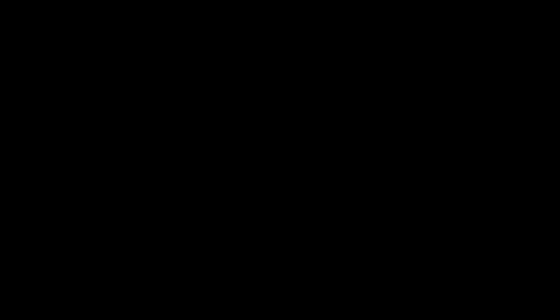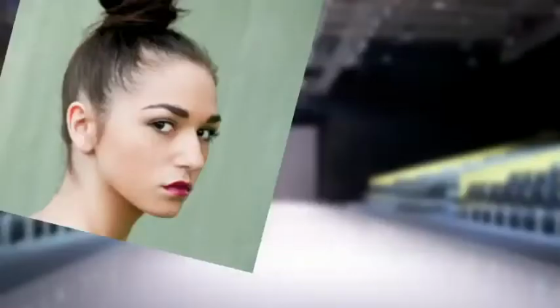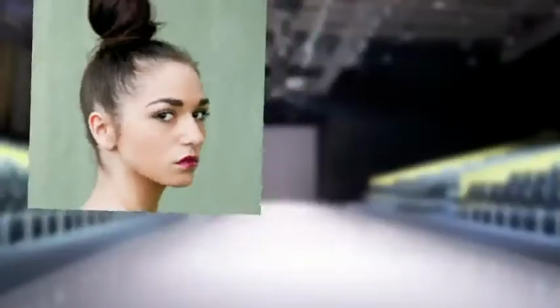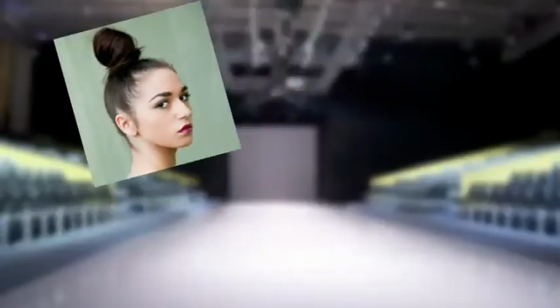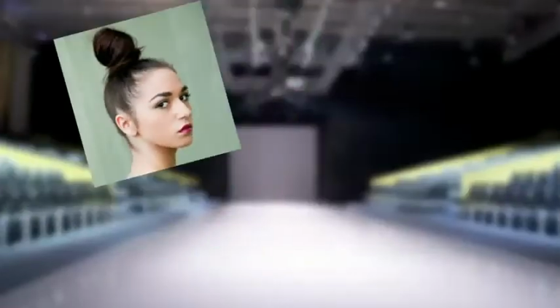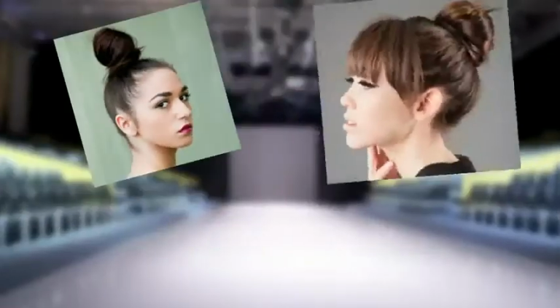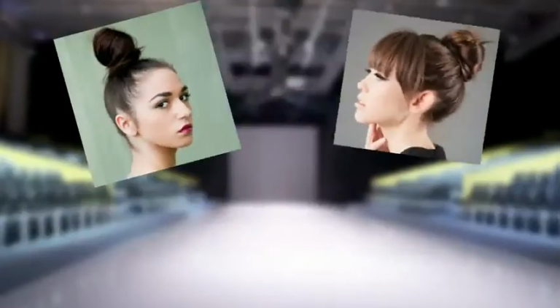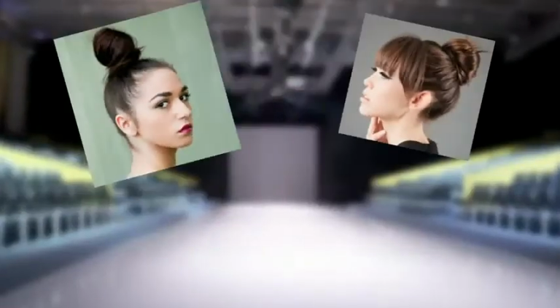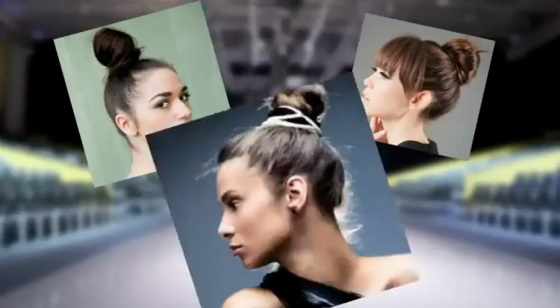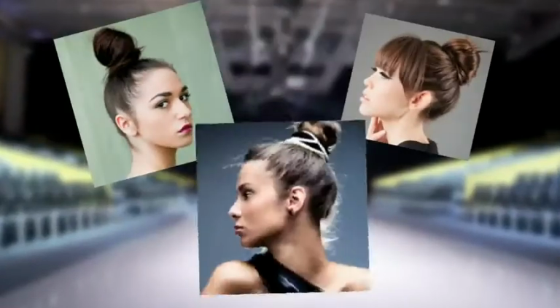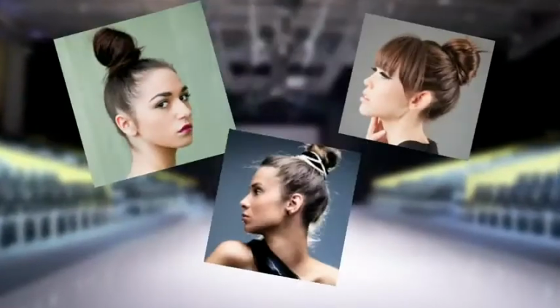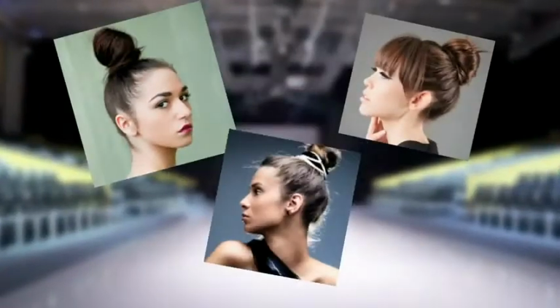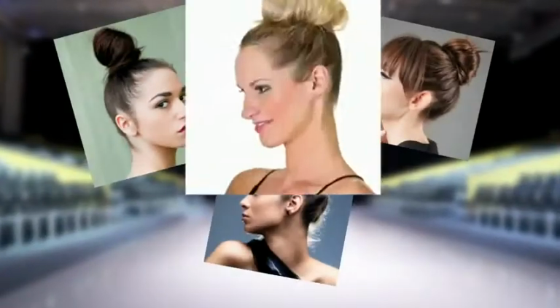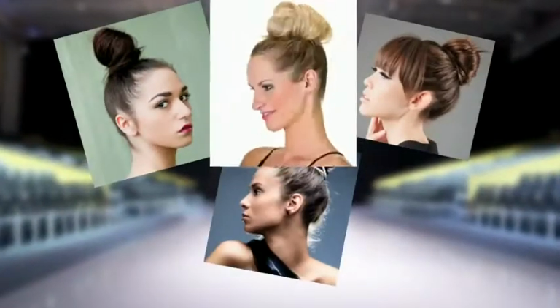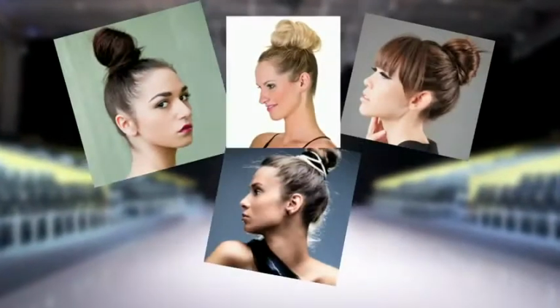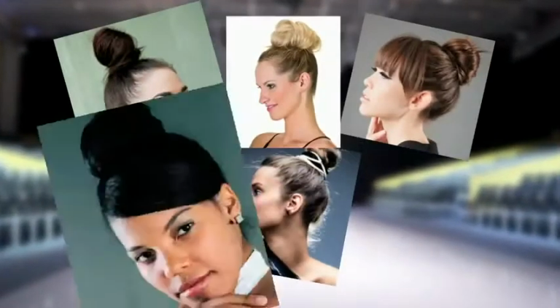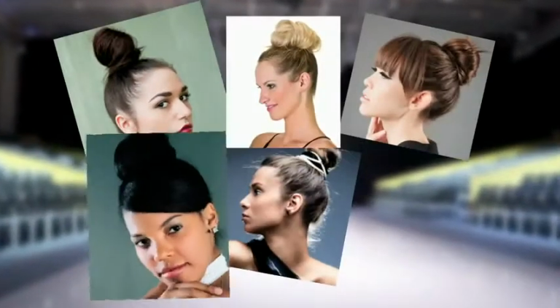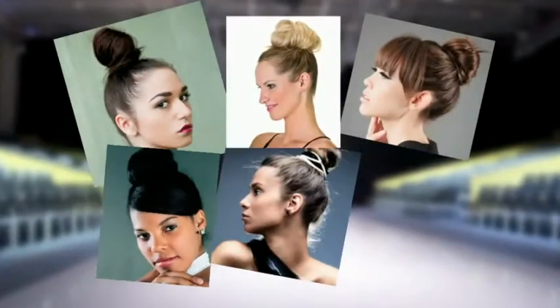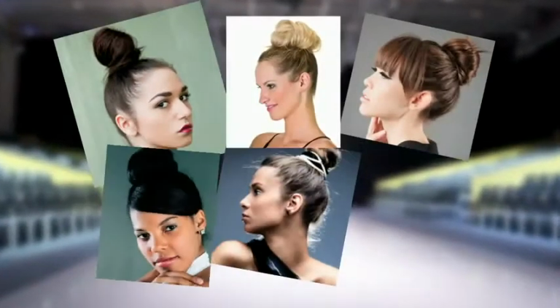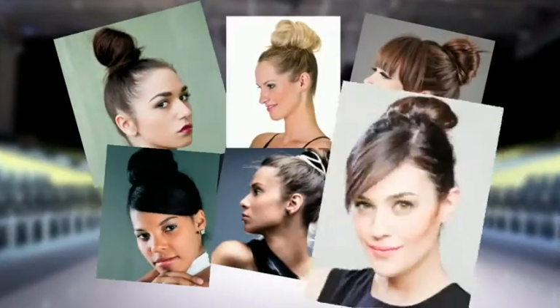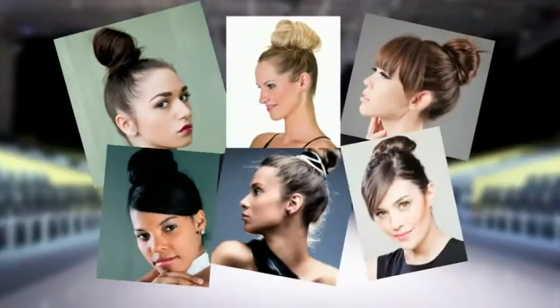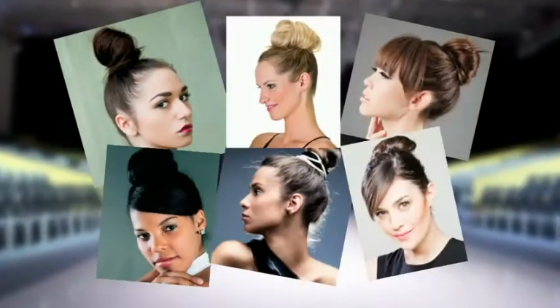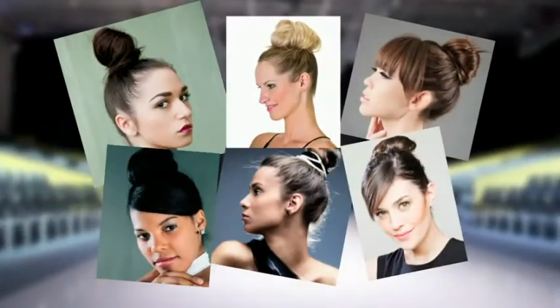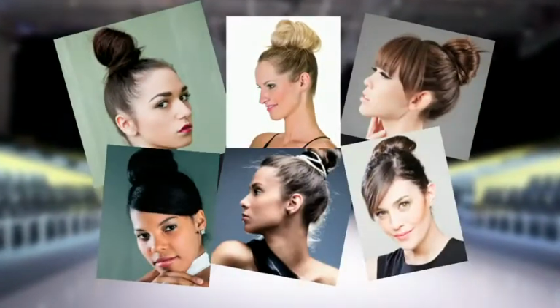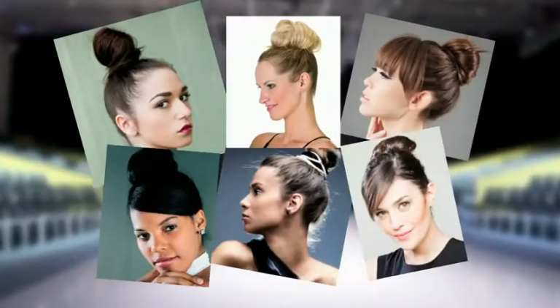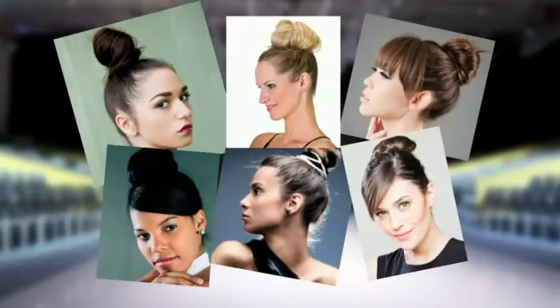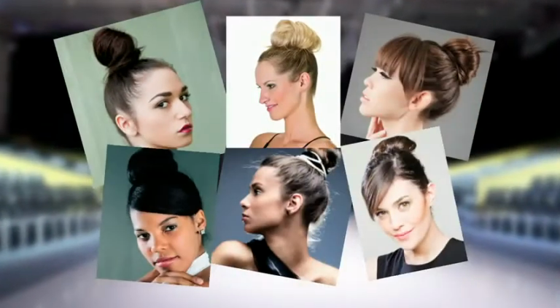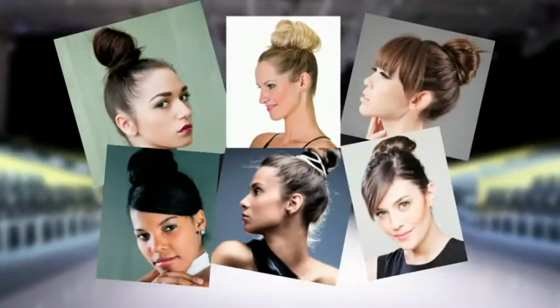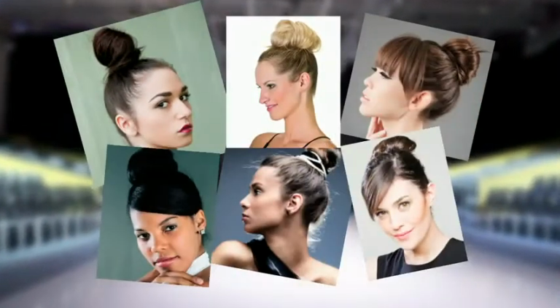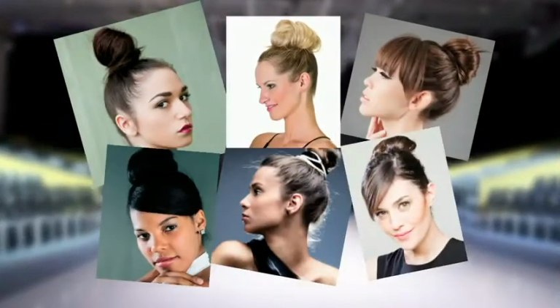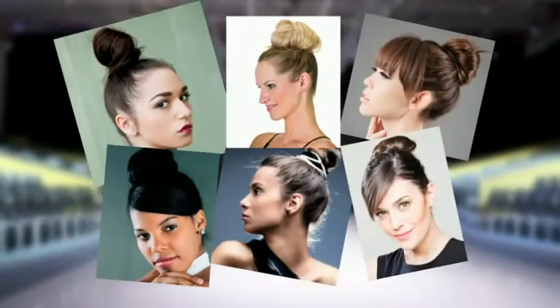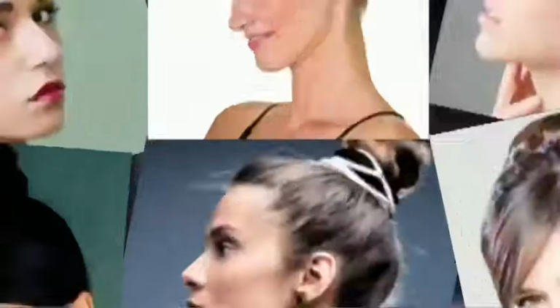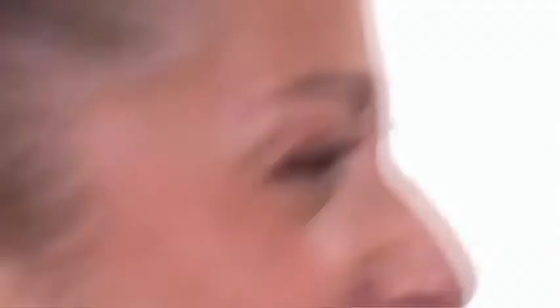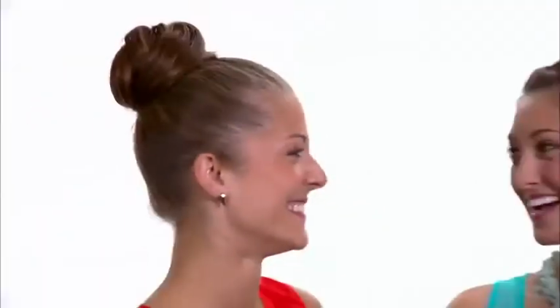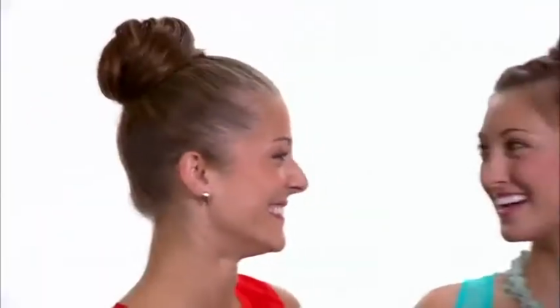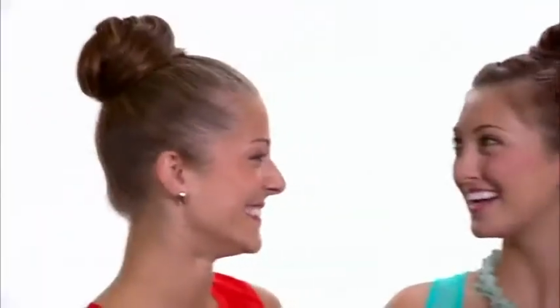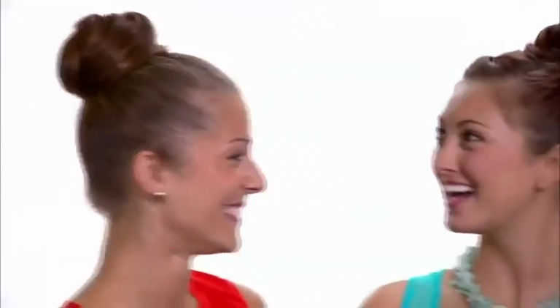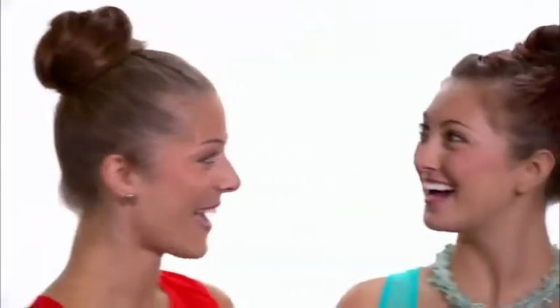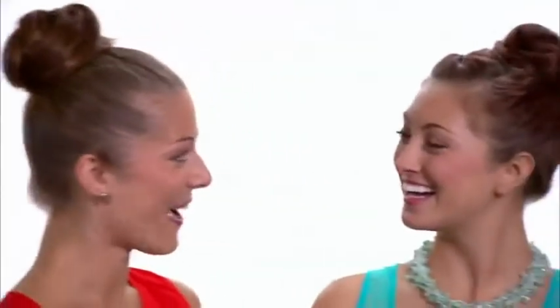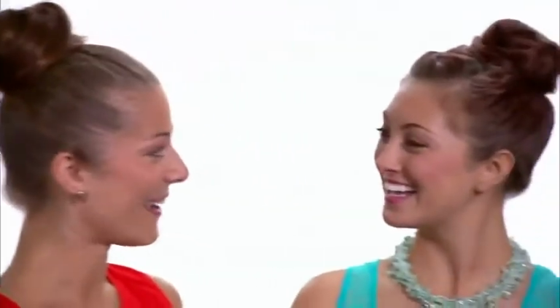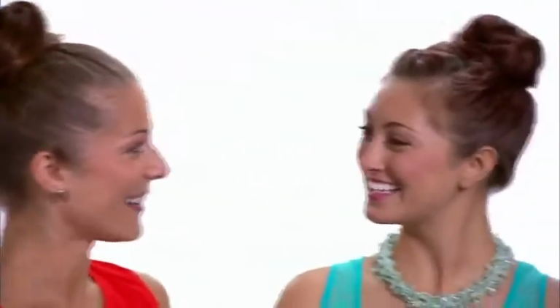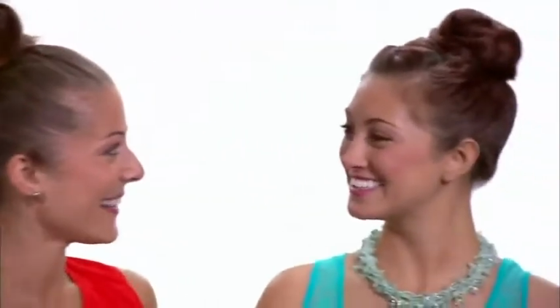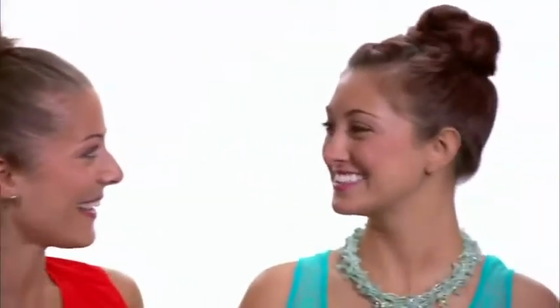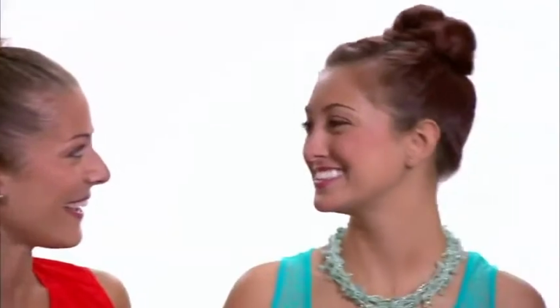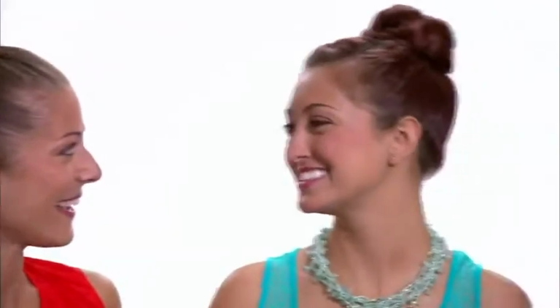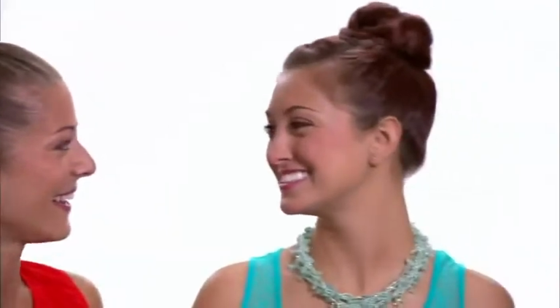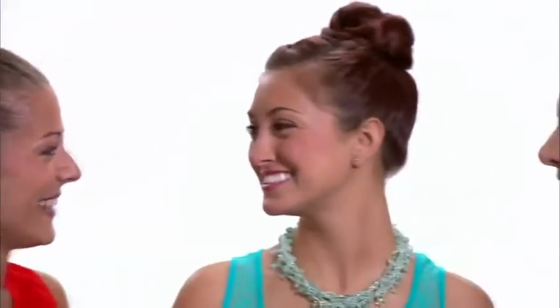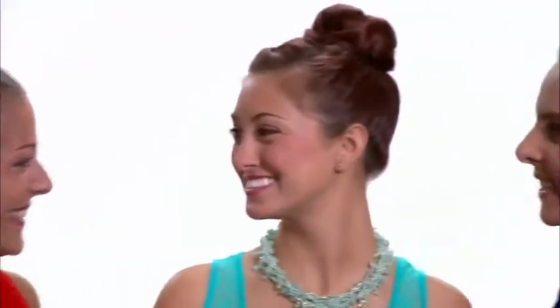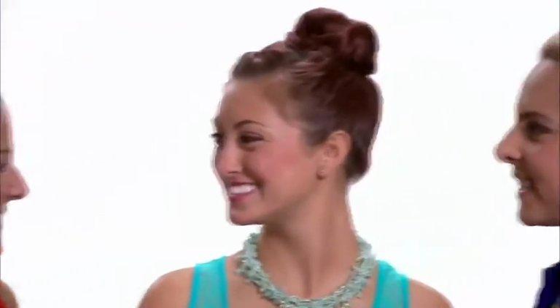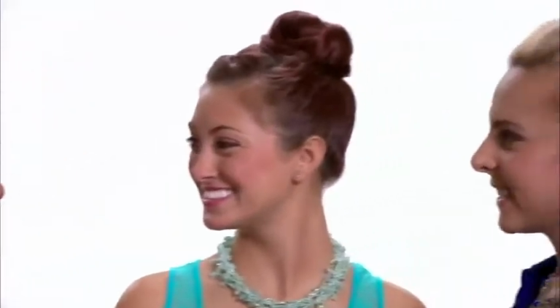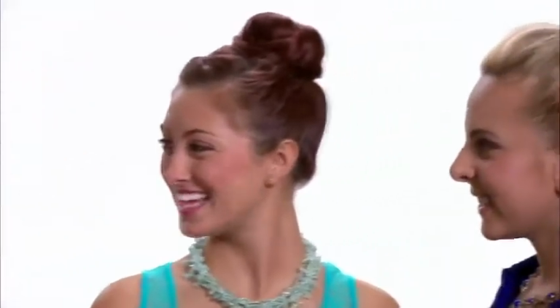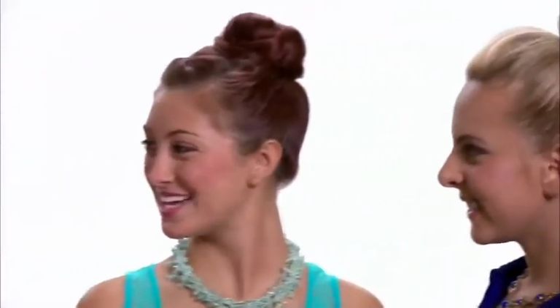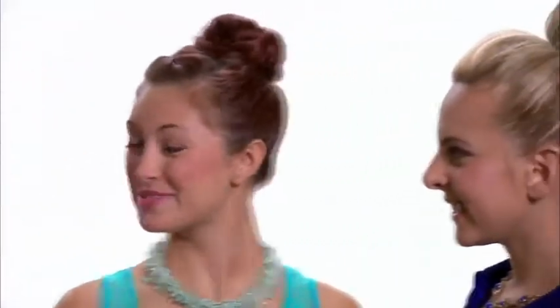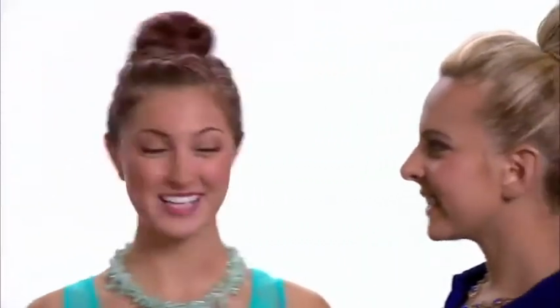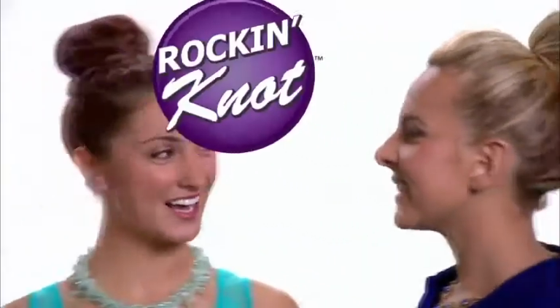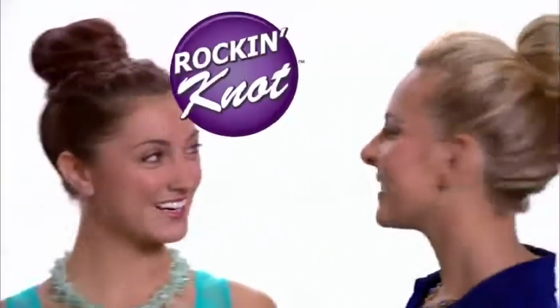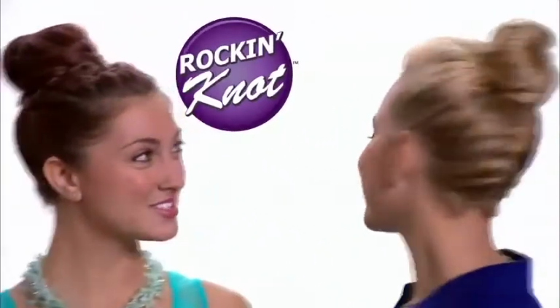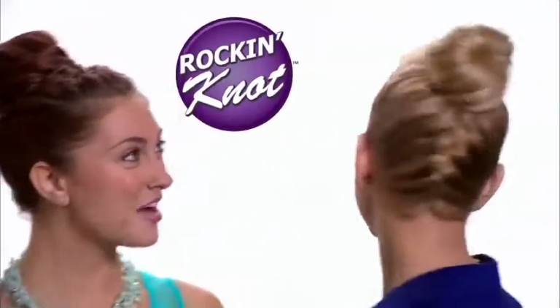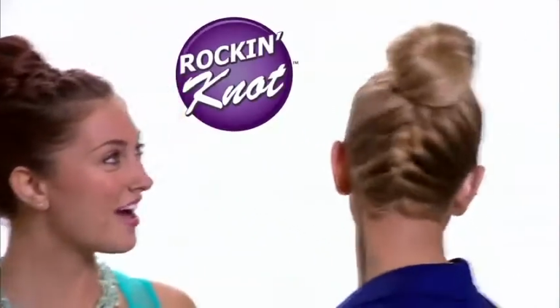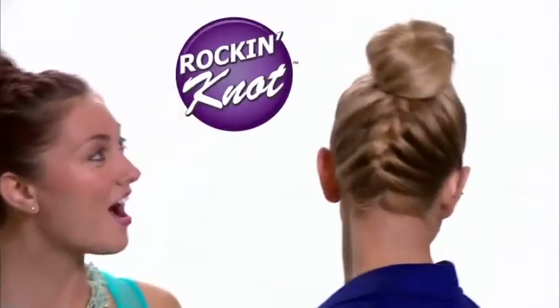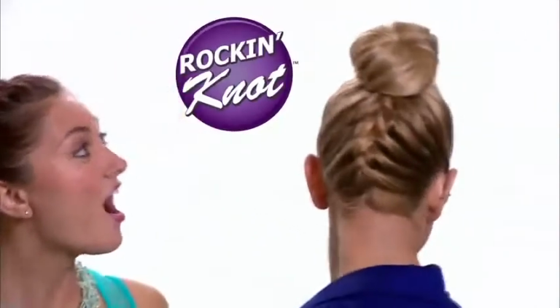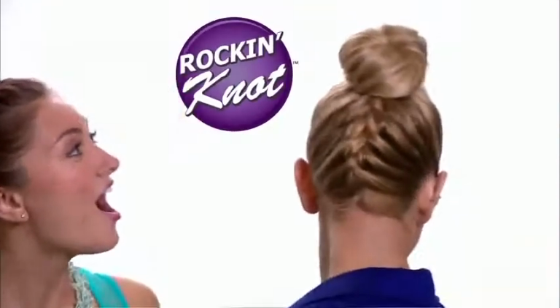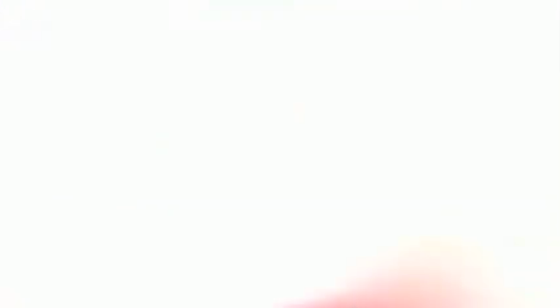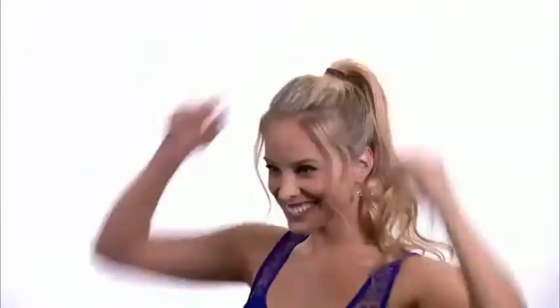Top knots are rockin' the runways from New York City to Rio. Now get the same hot new style at home with Rockin' Knot.